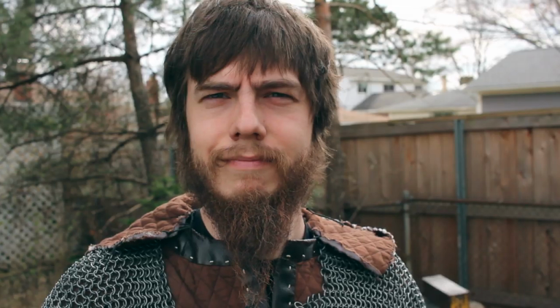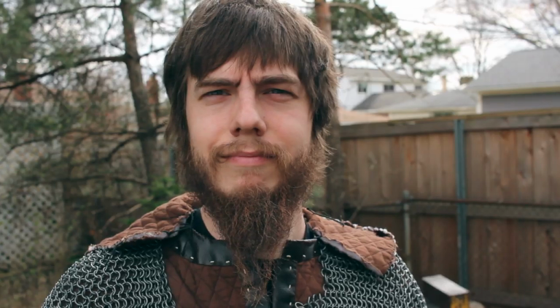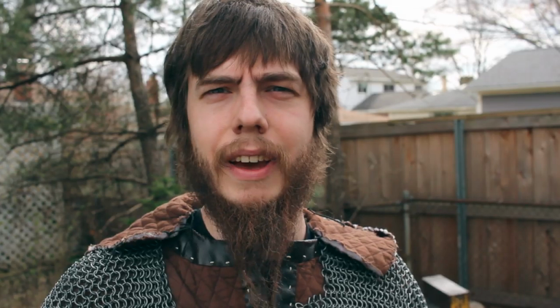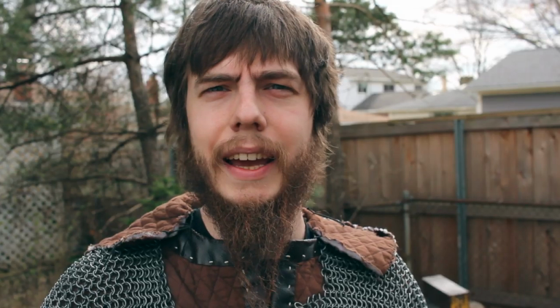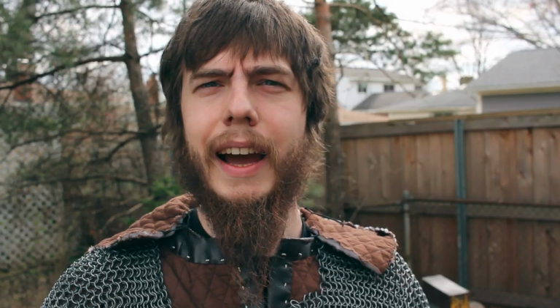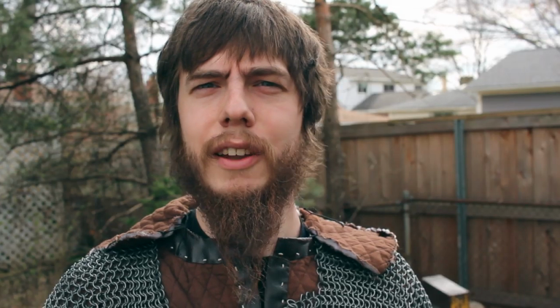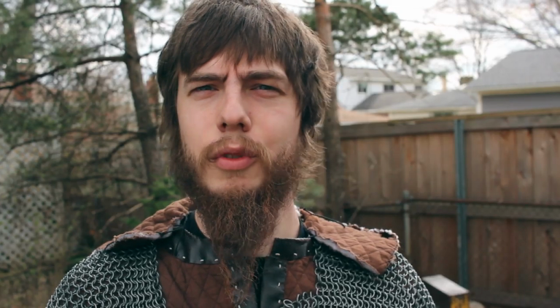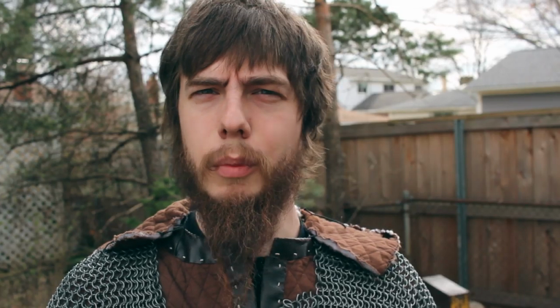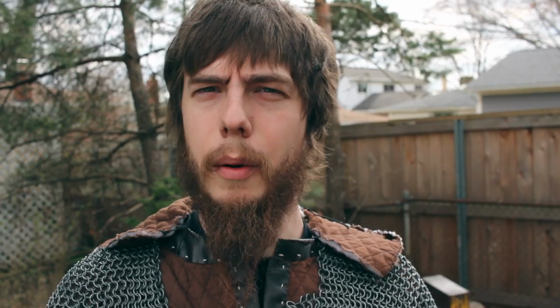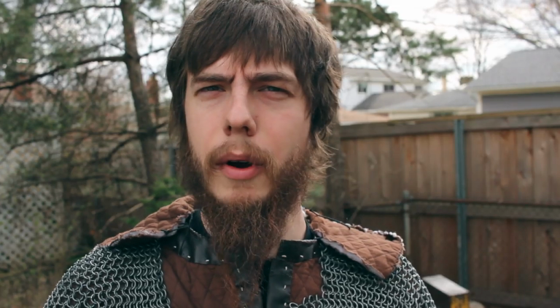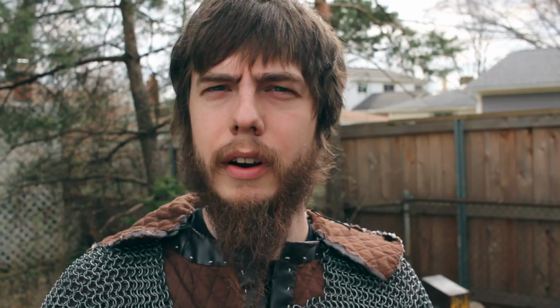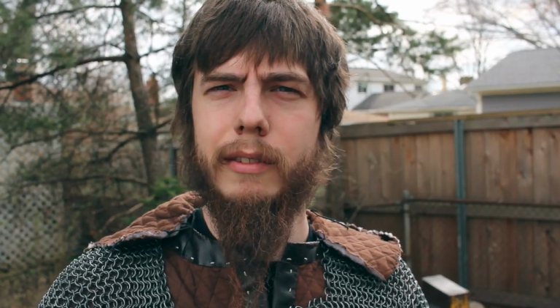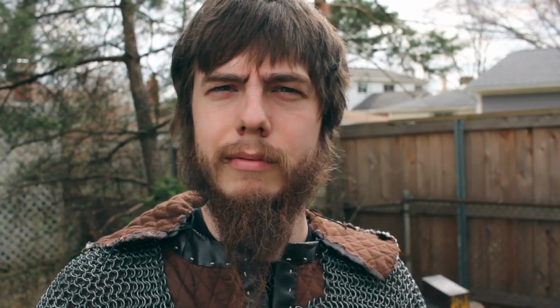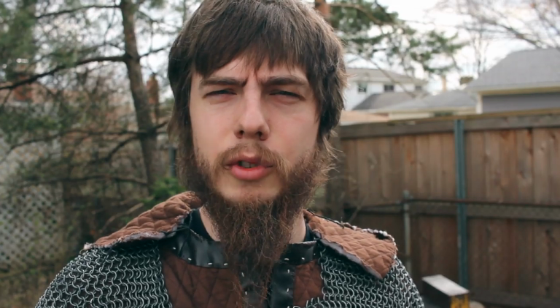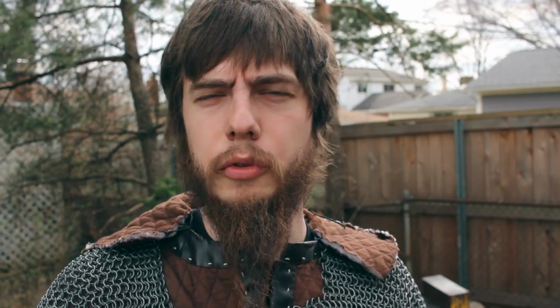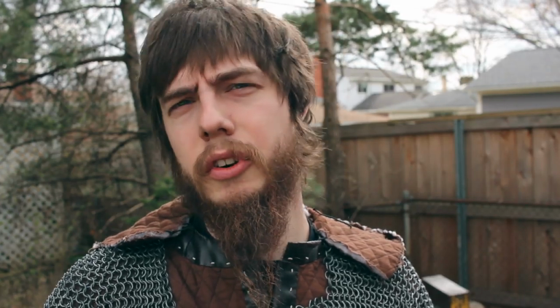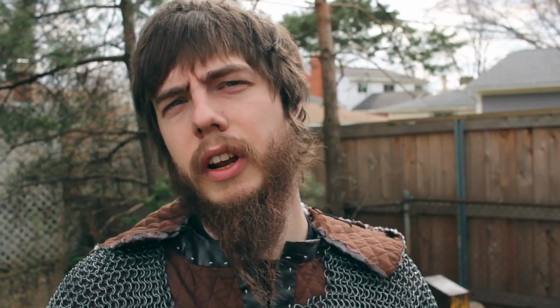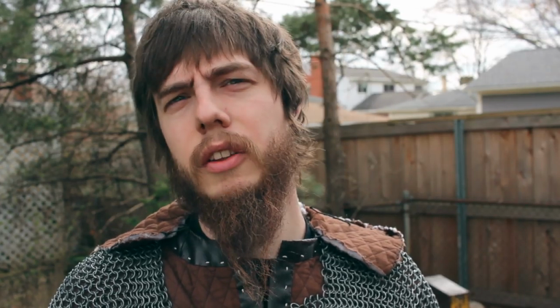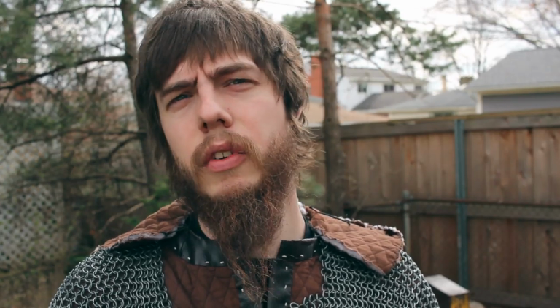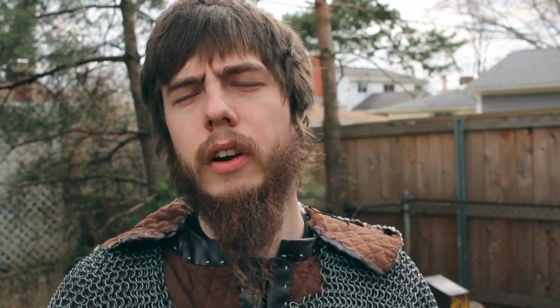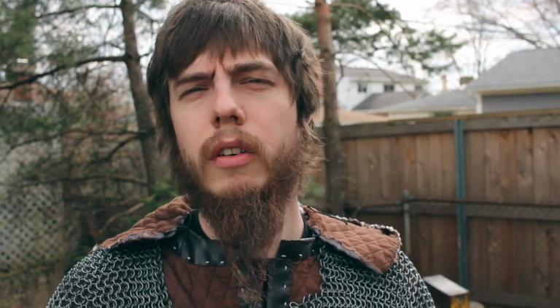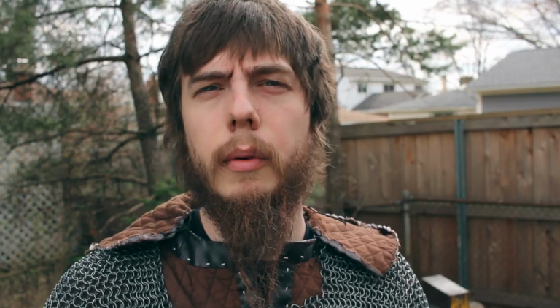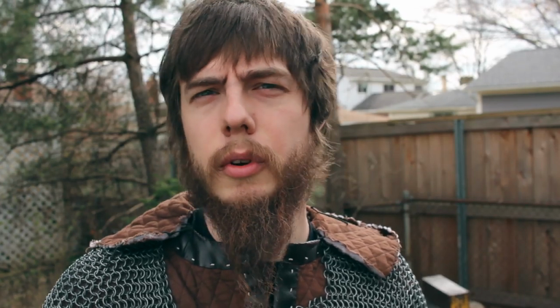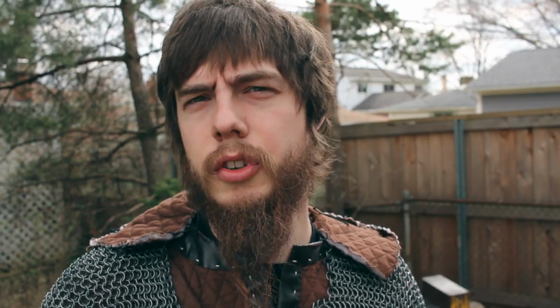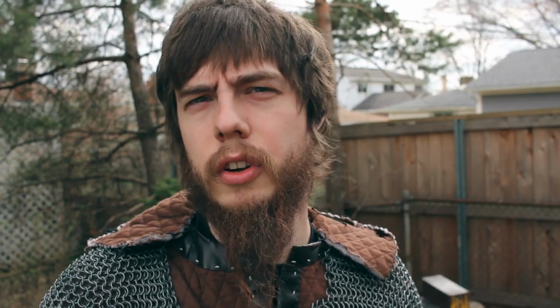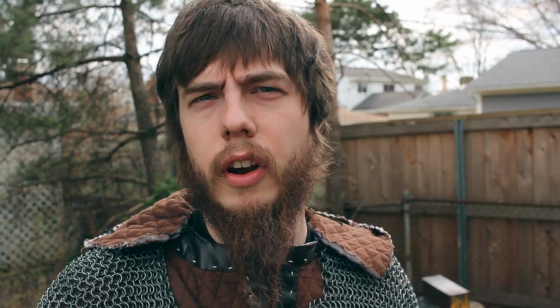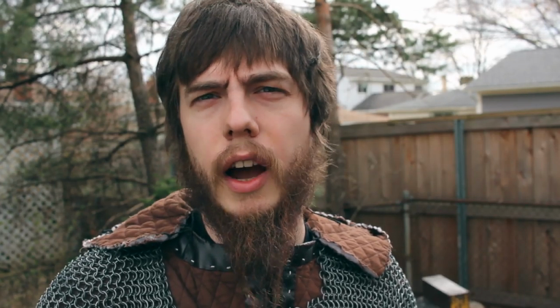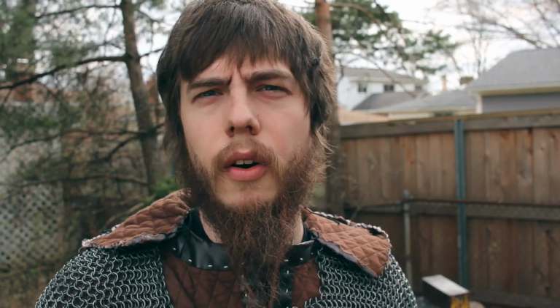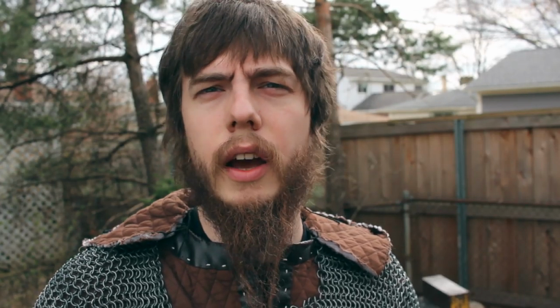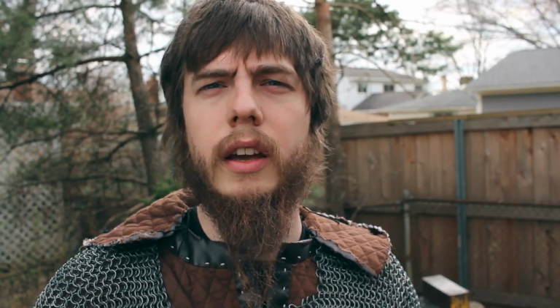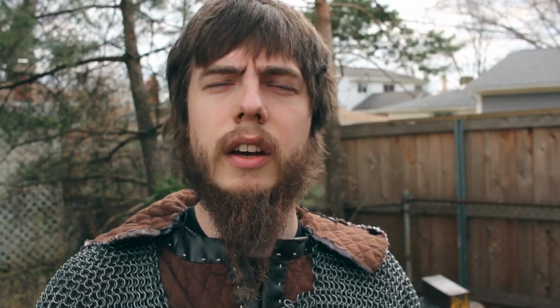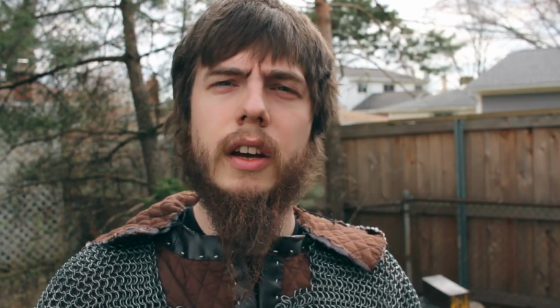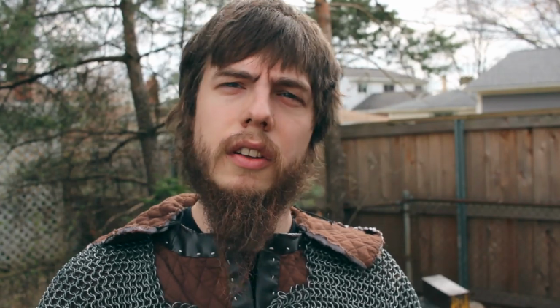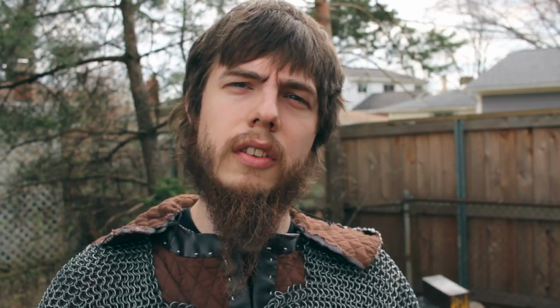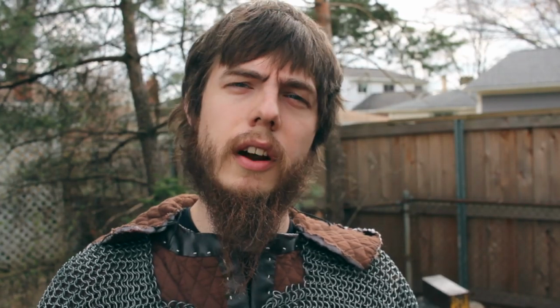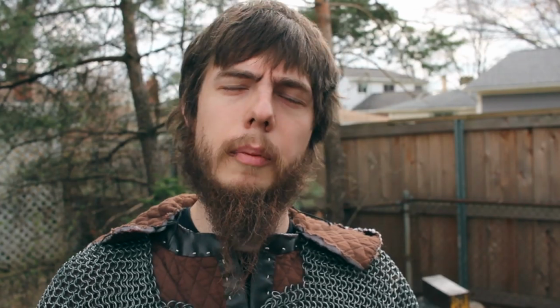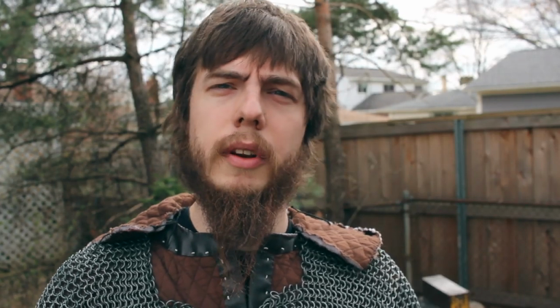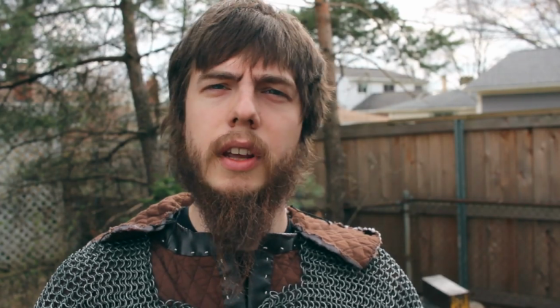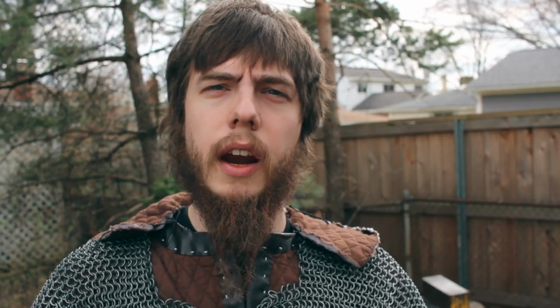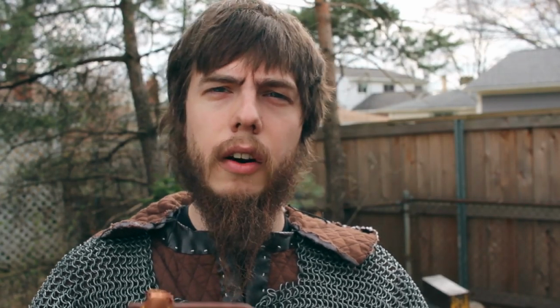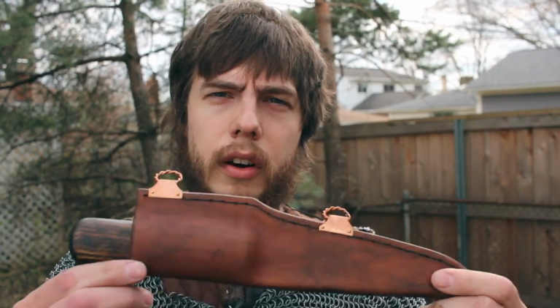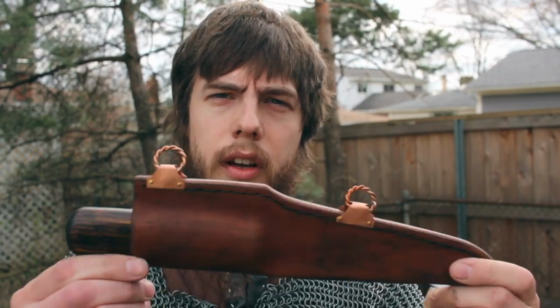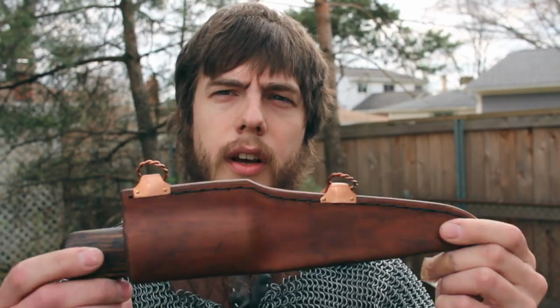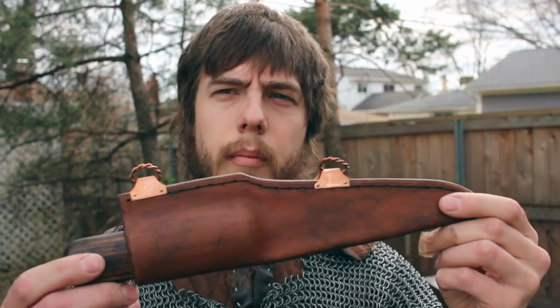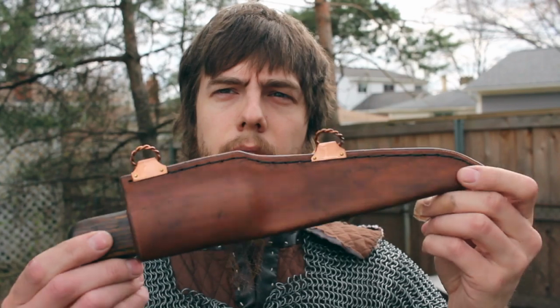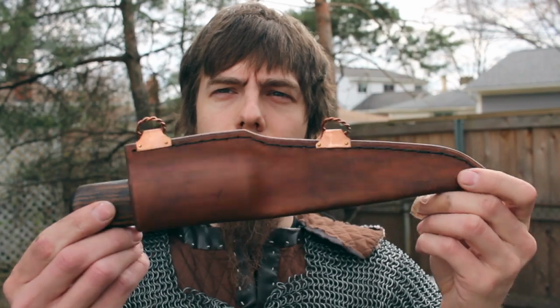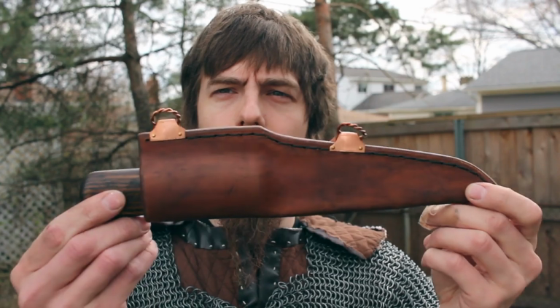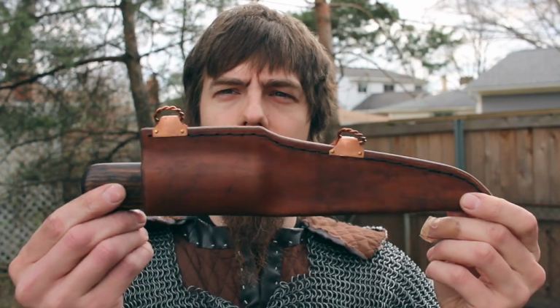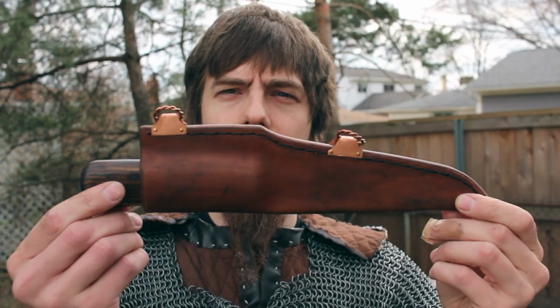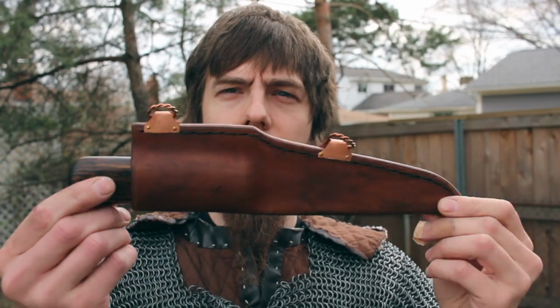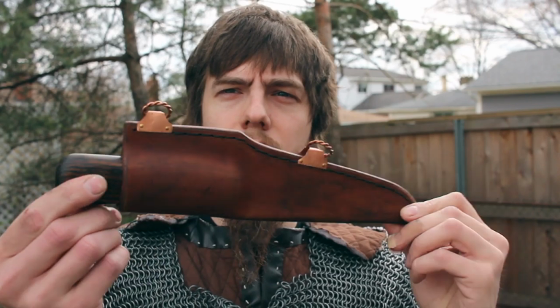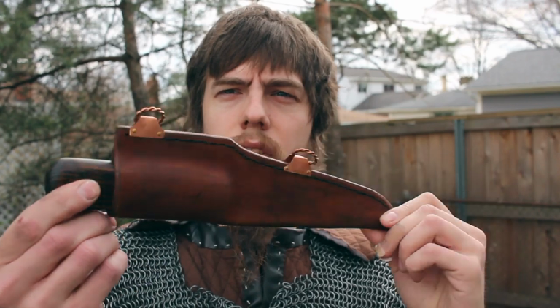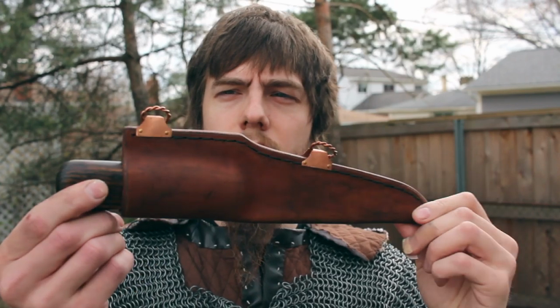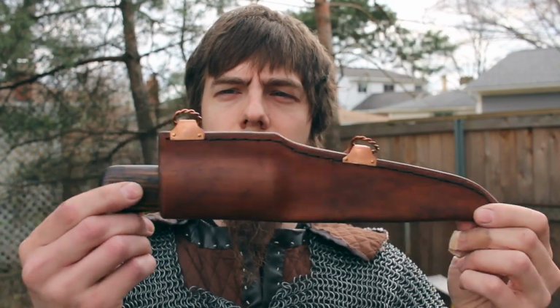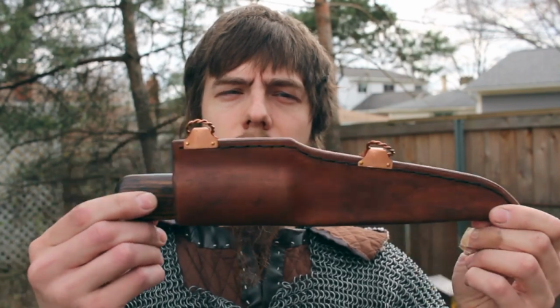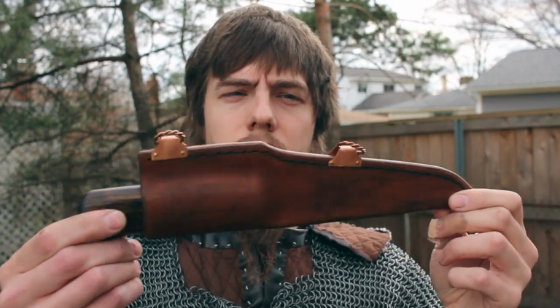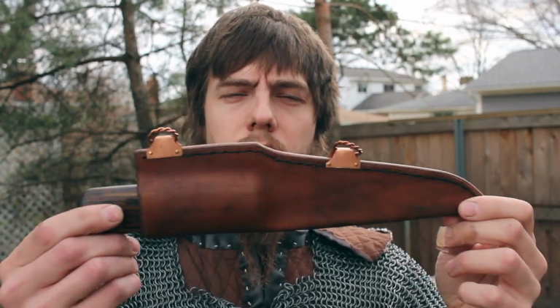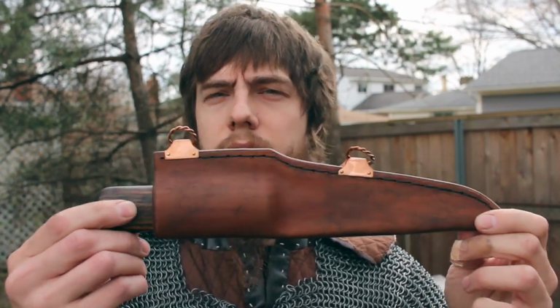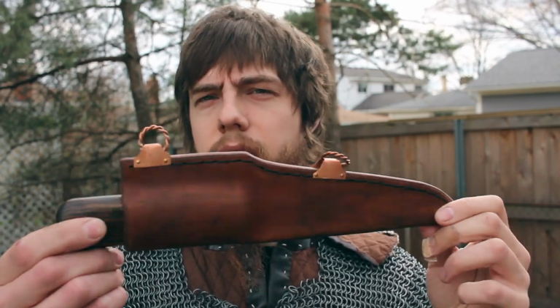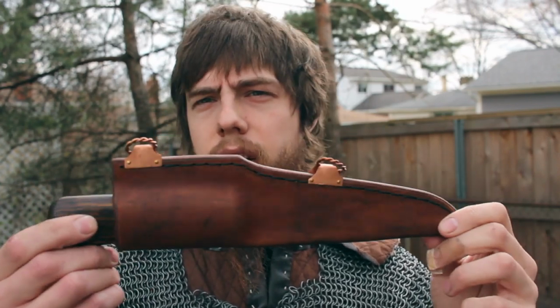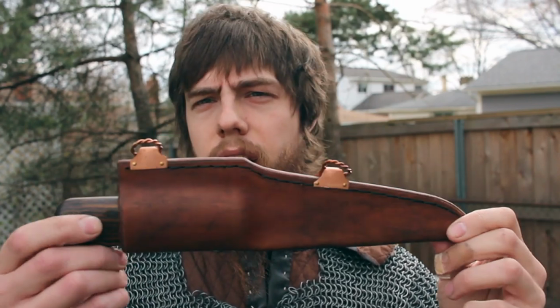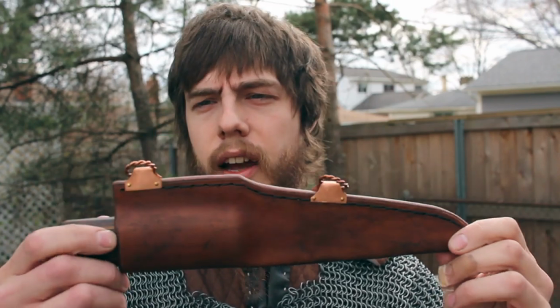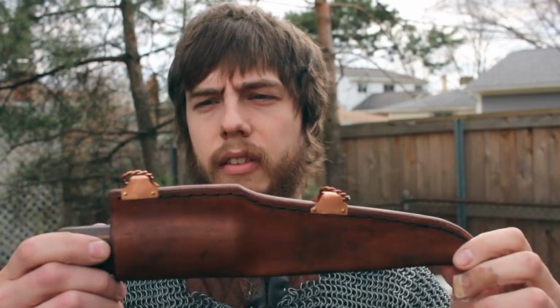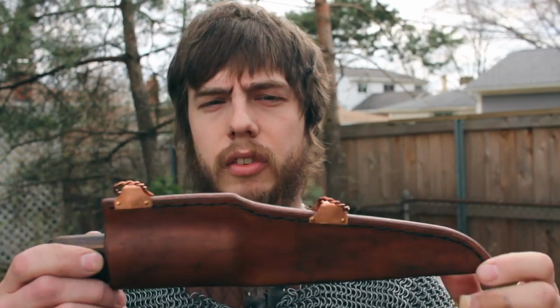Hey guys, from Baumhart here. For today's video I'm going to show you how I set up and carry my horizontal Viking knives.